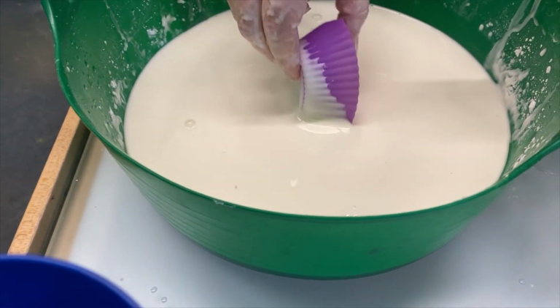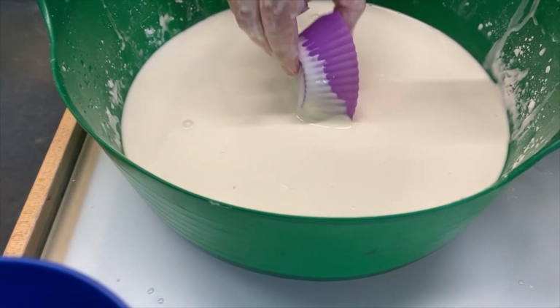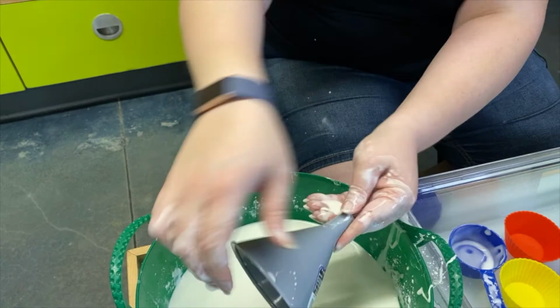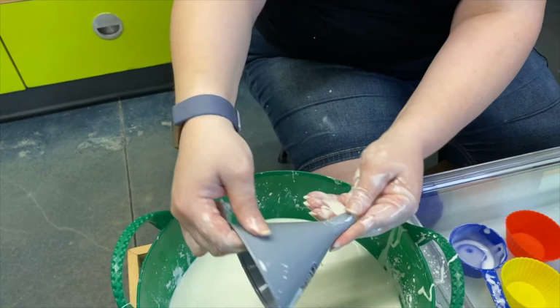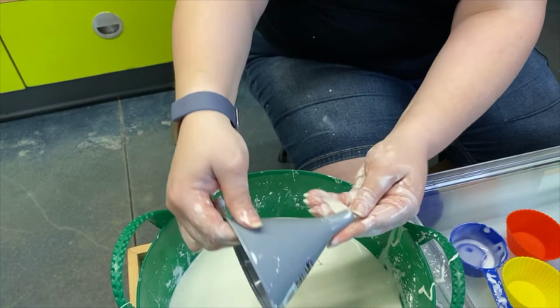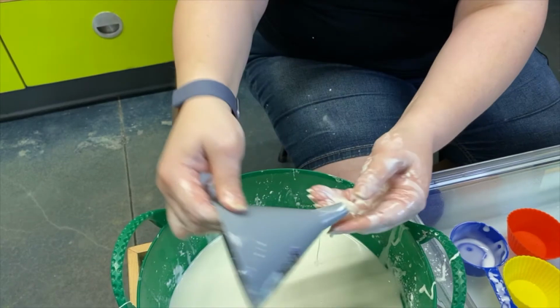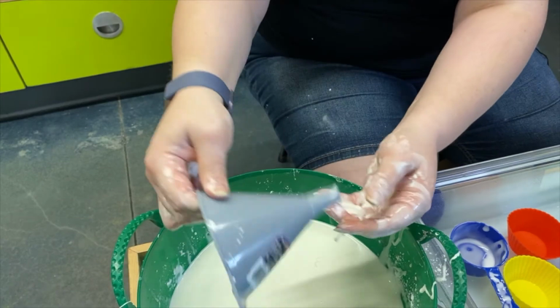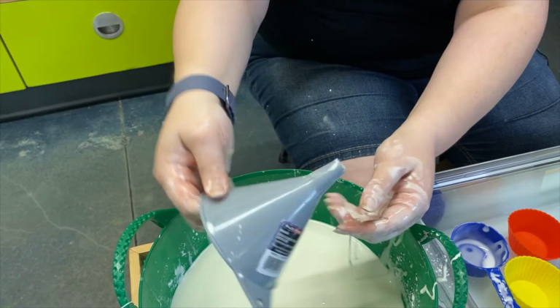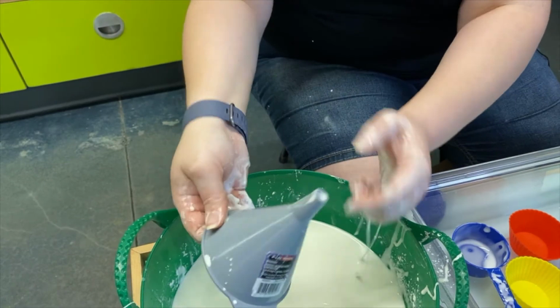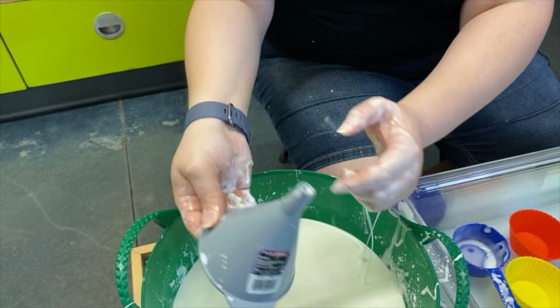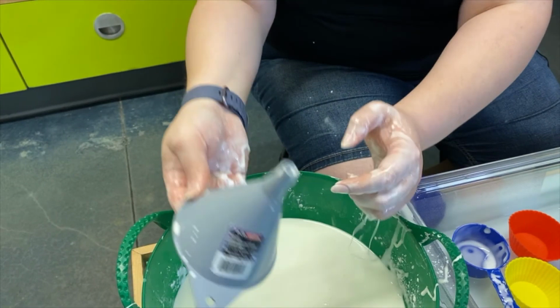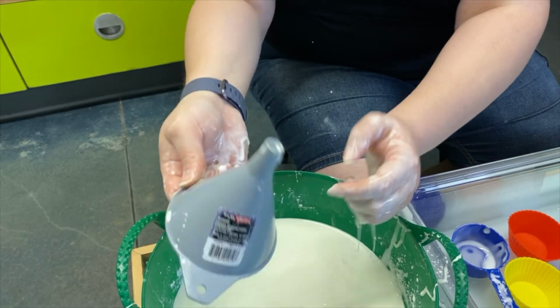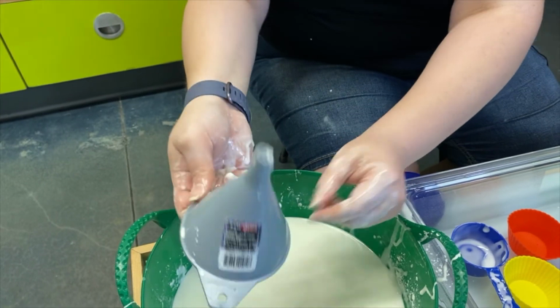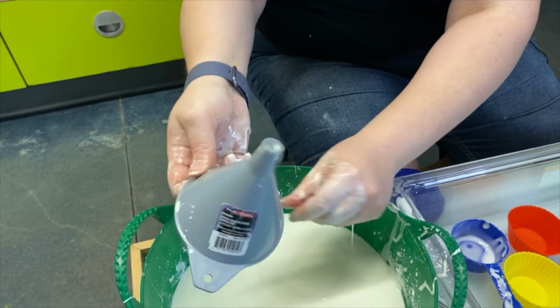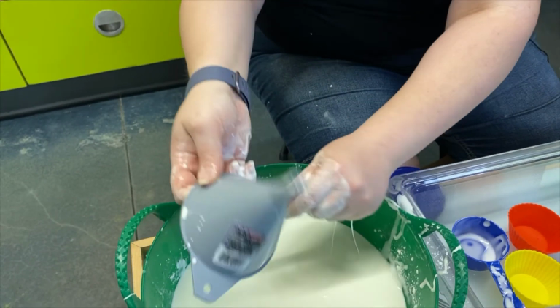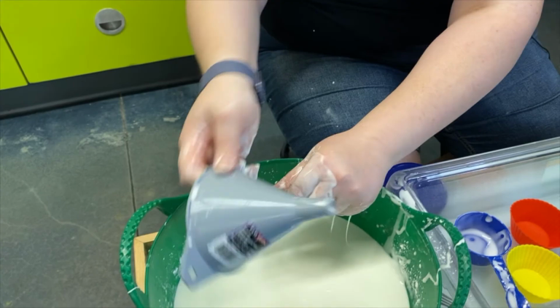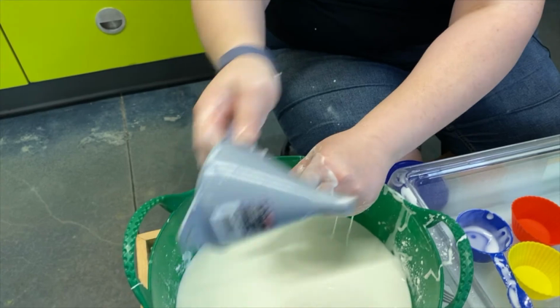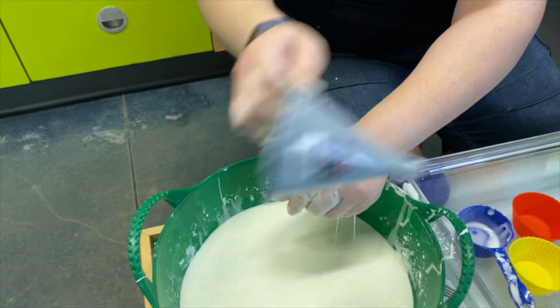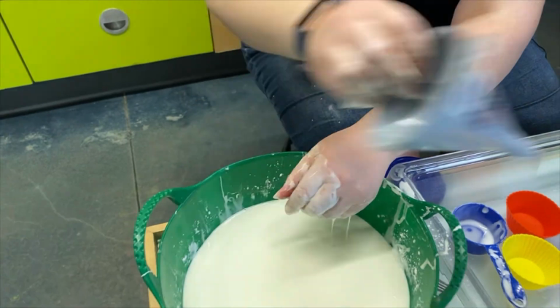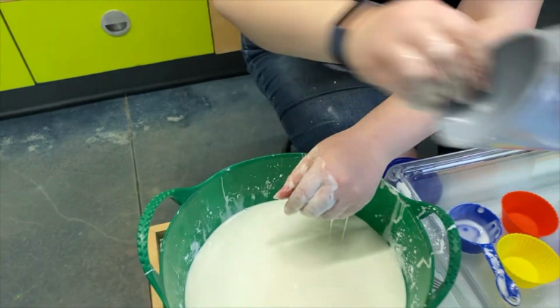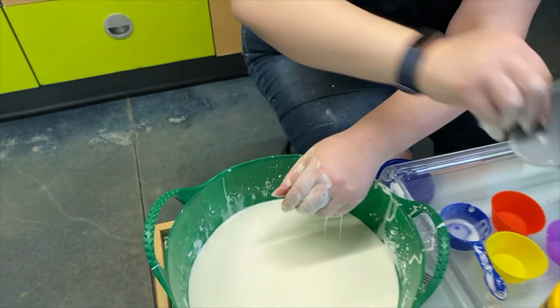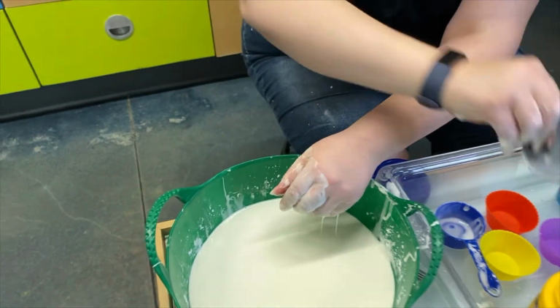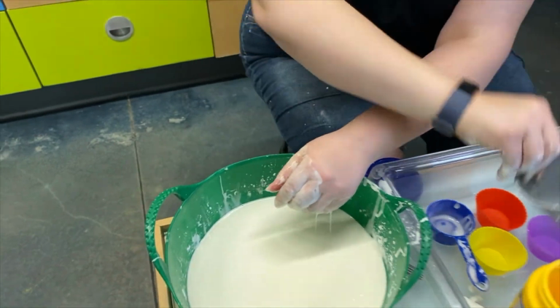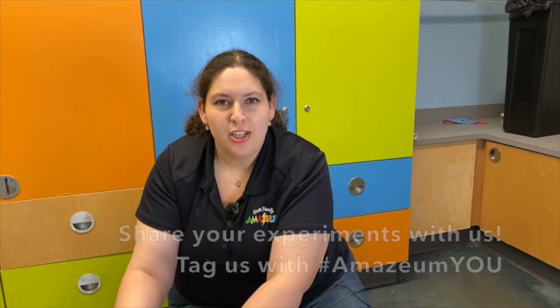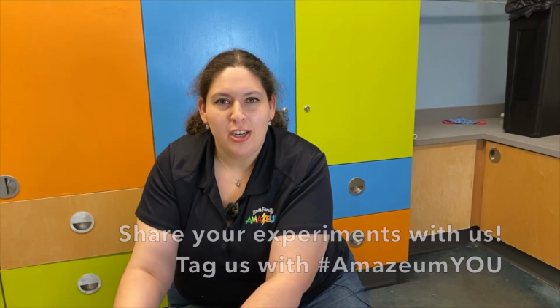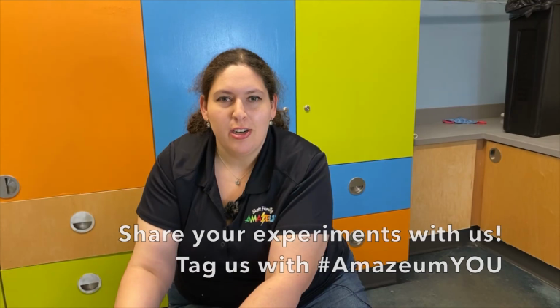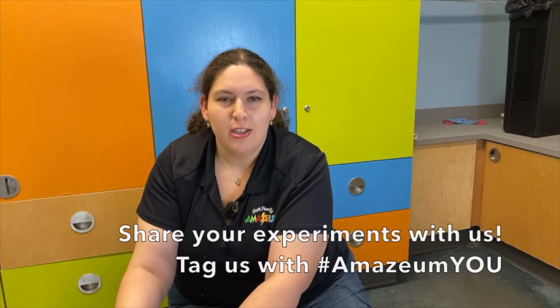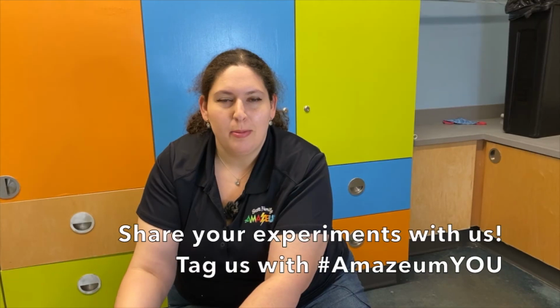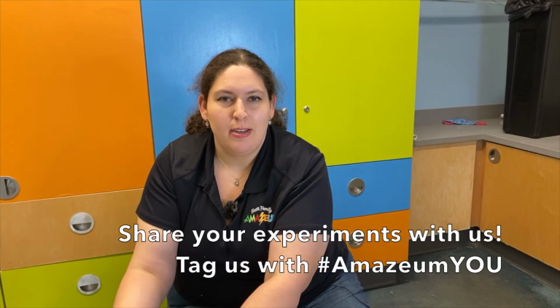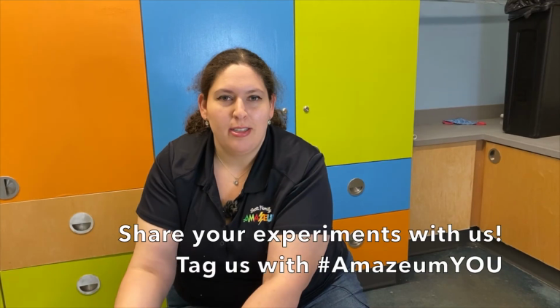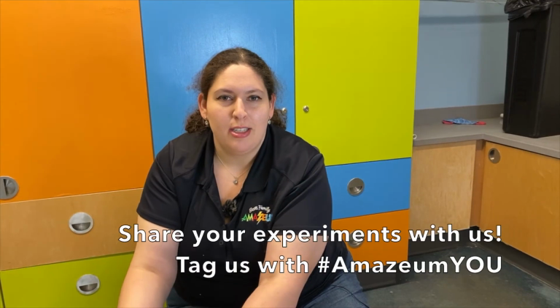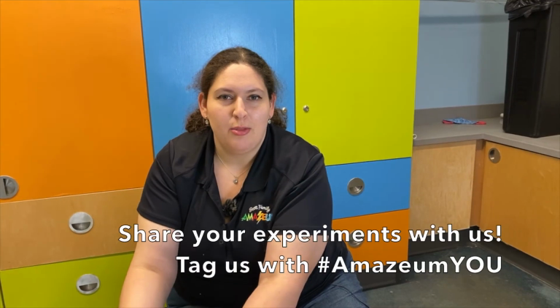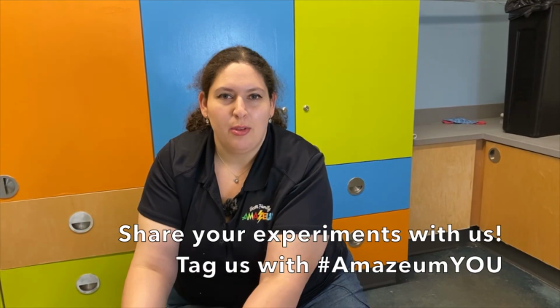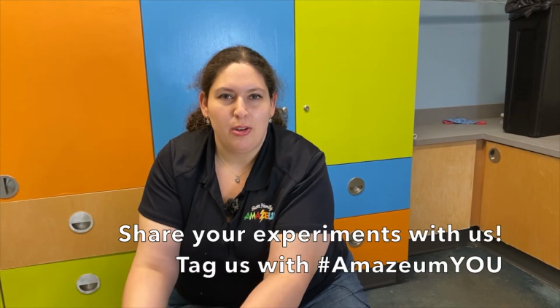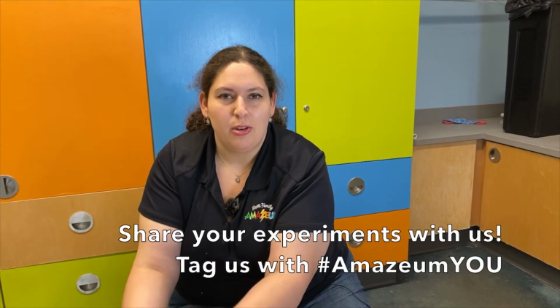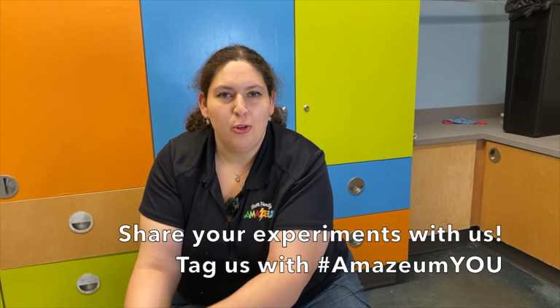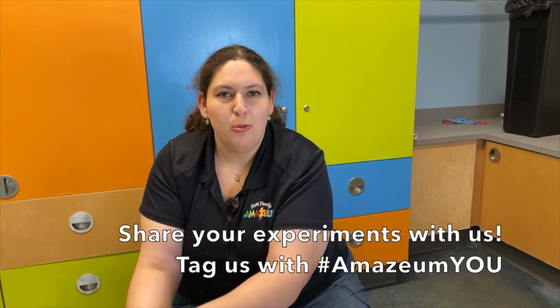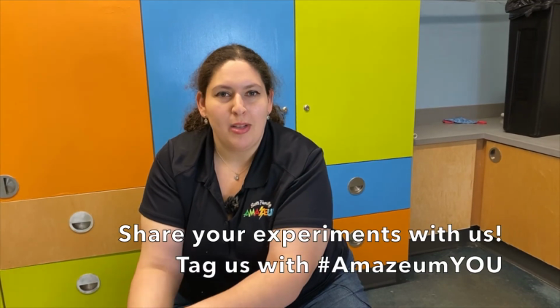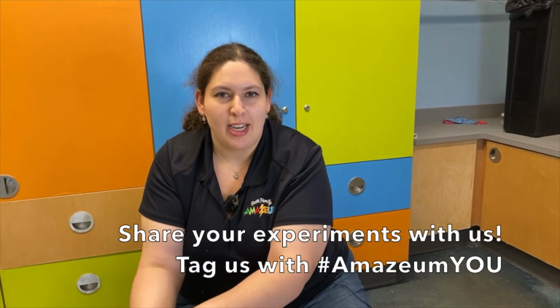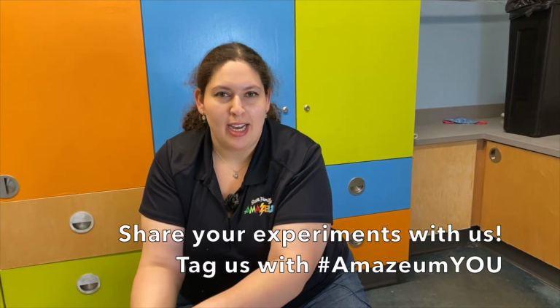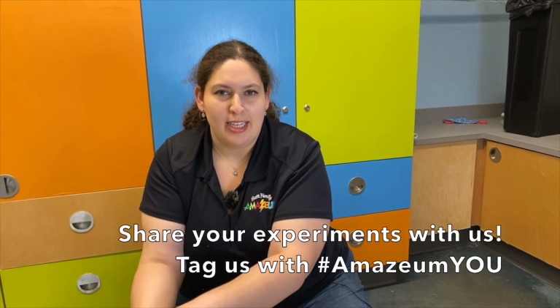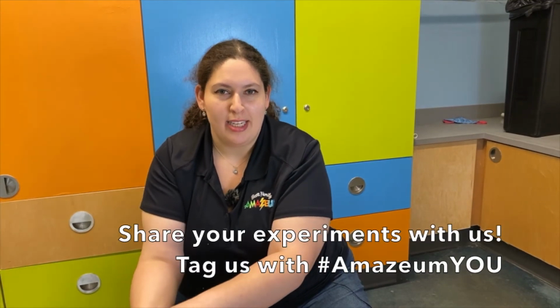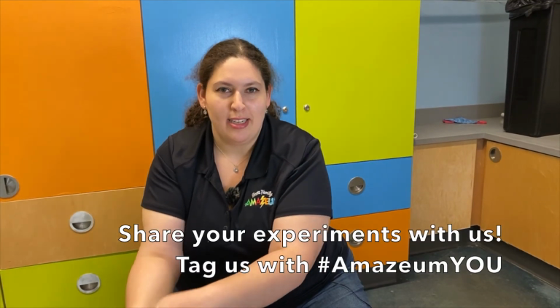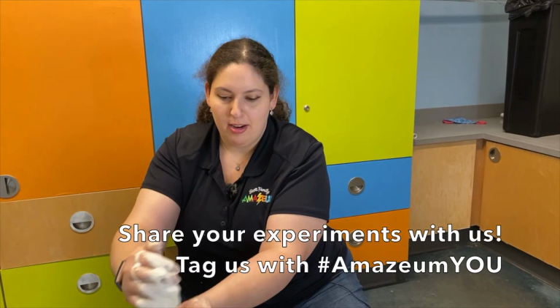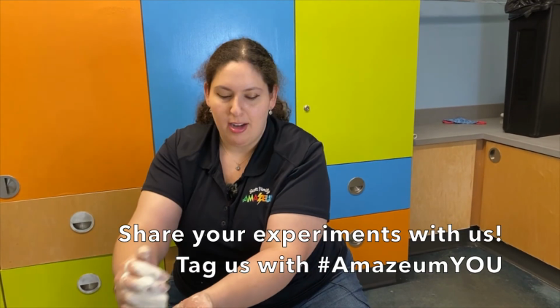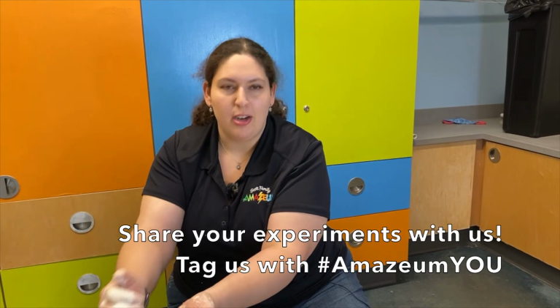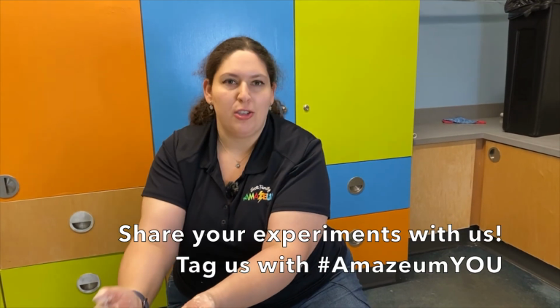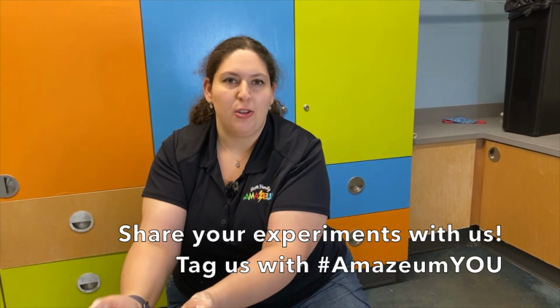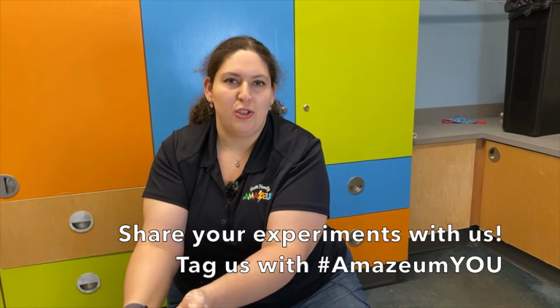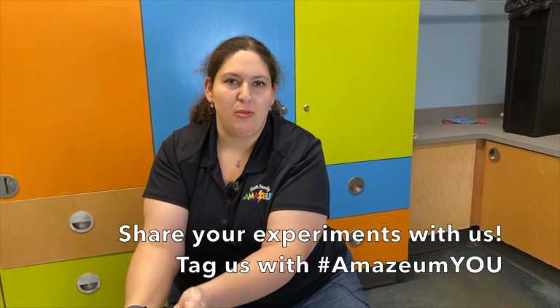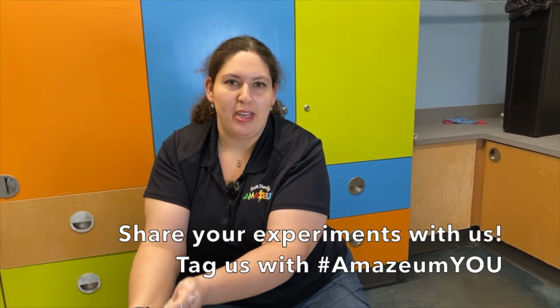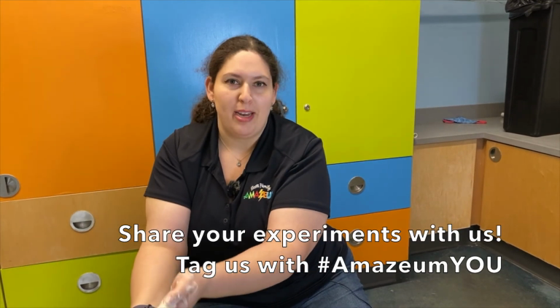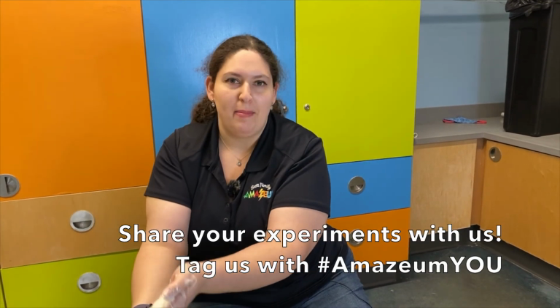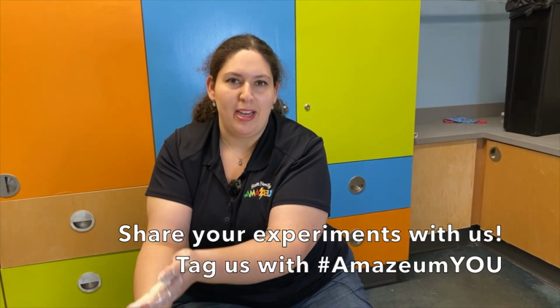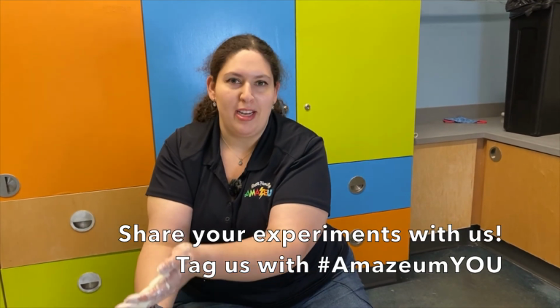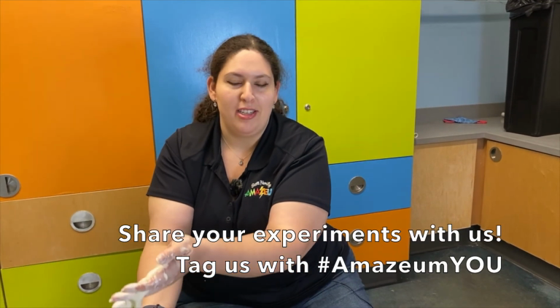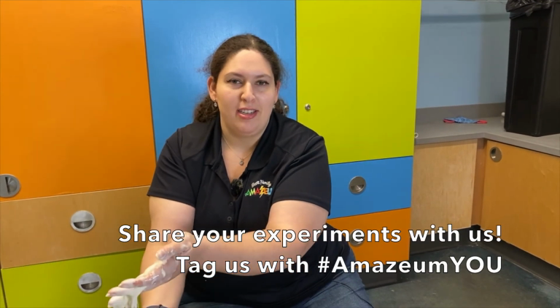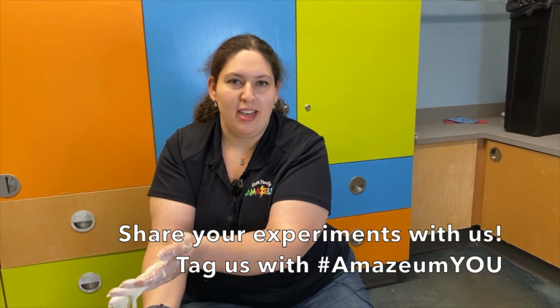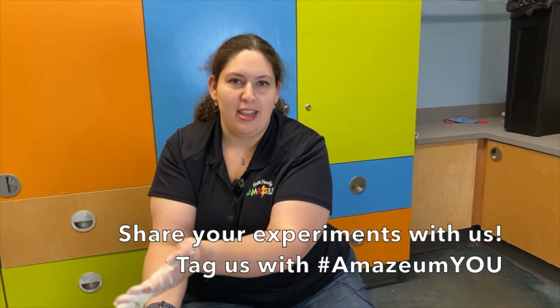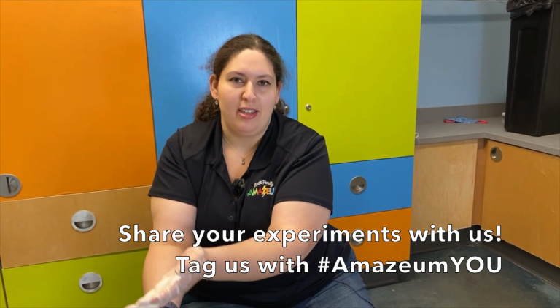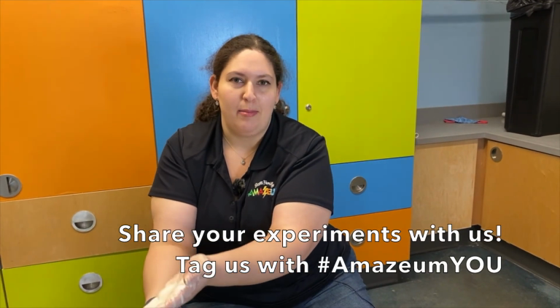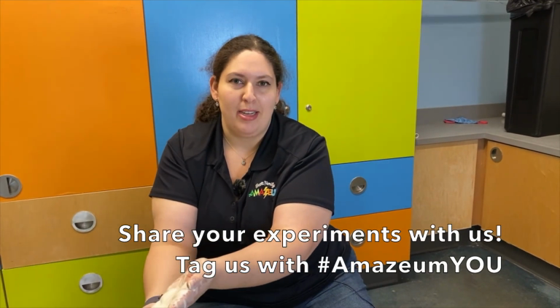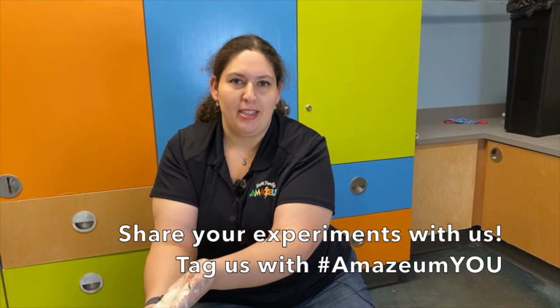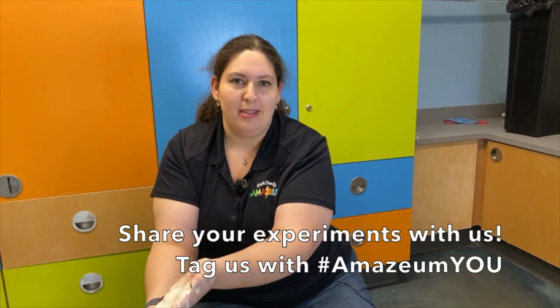What kind of things can you try with Ooblek? Share your experiences with your Ooblek ideas on our social media page at the Amazium. Thank you.